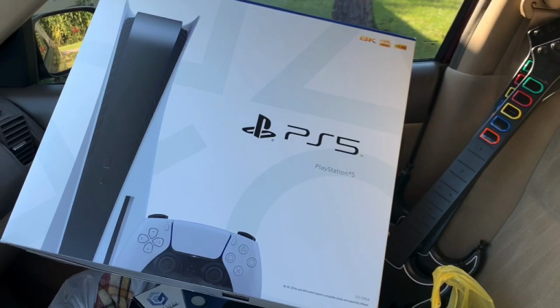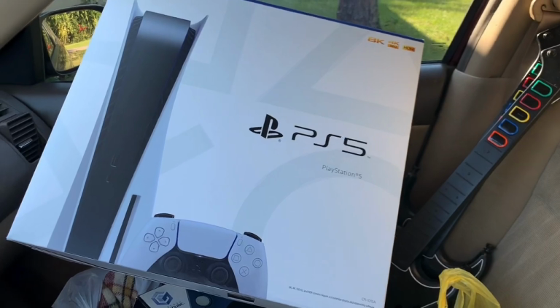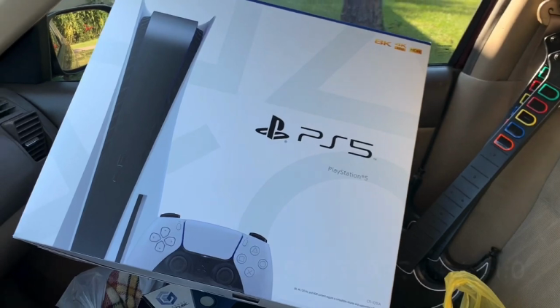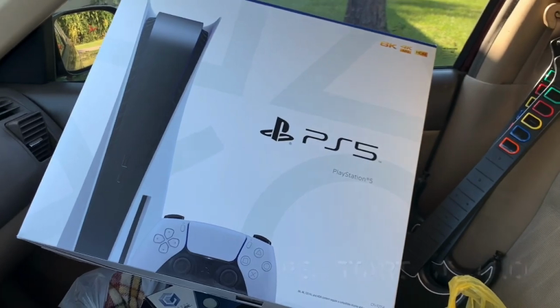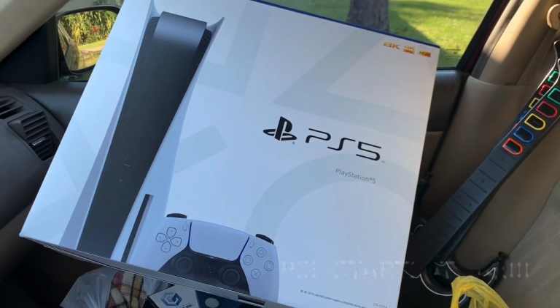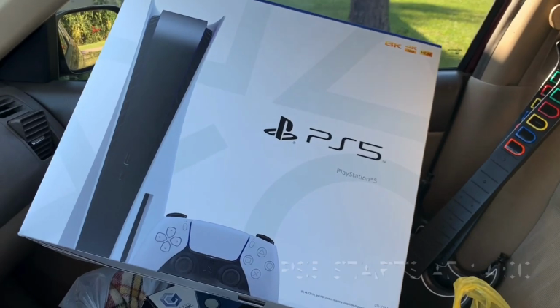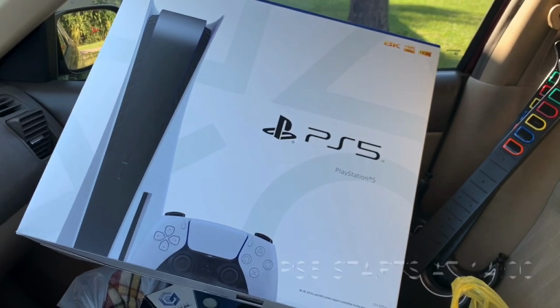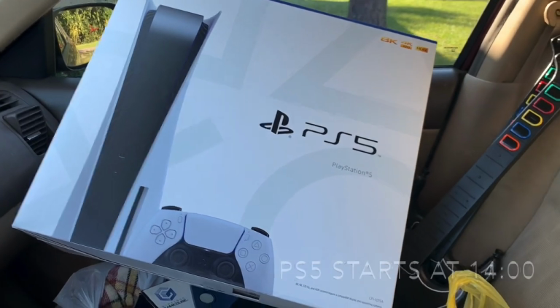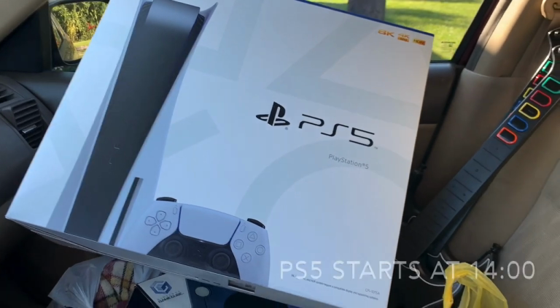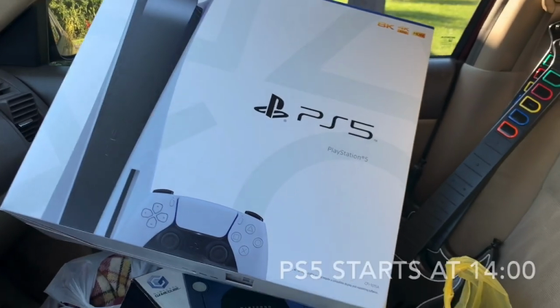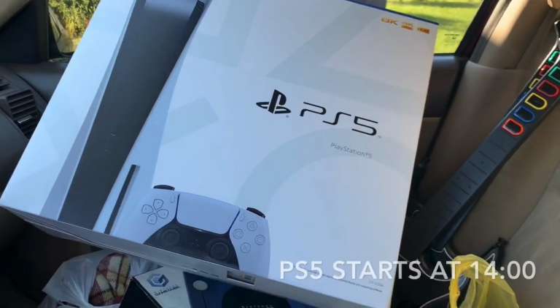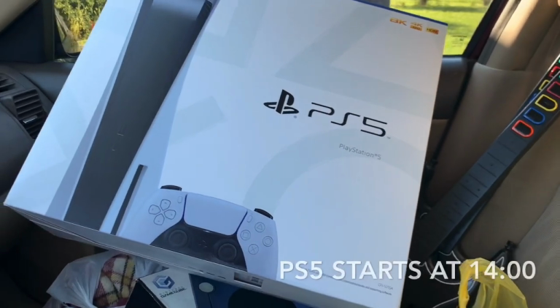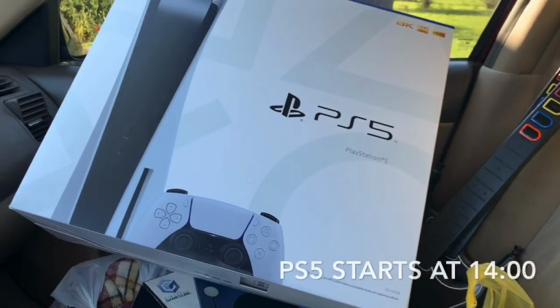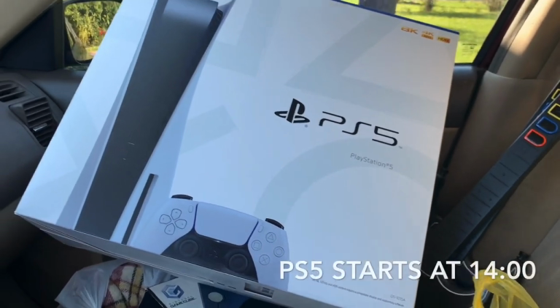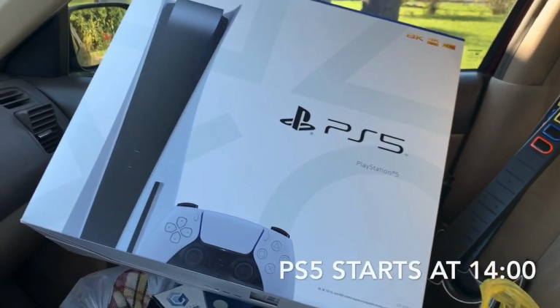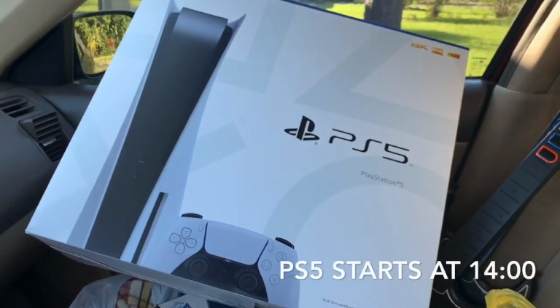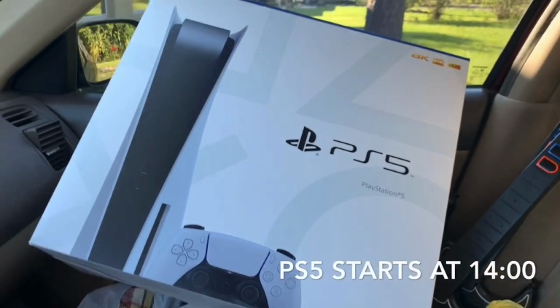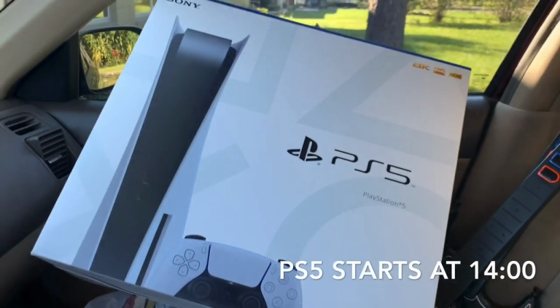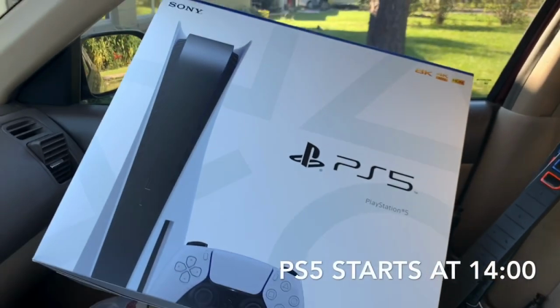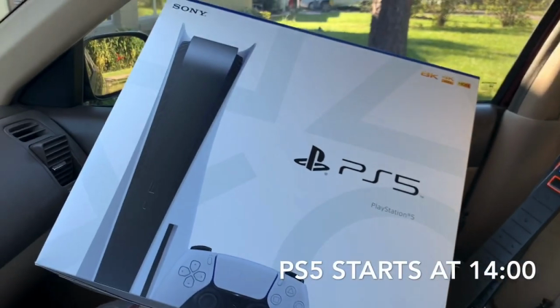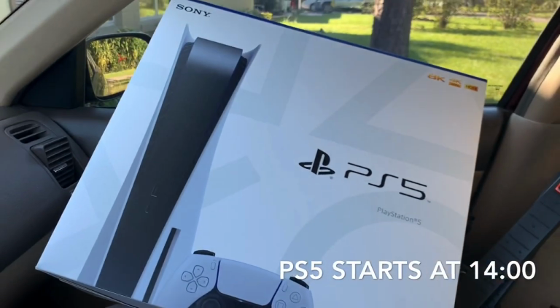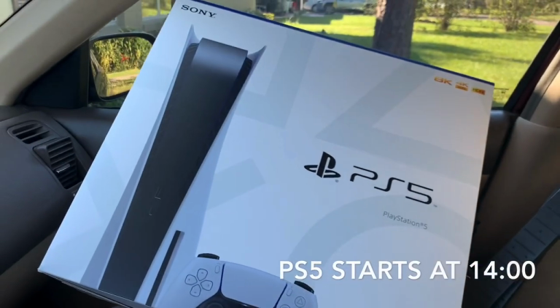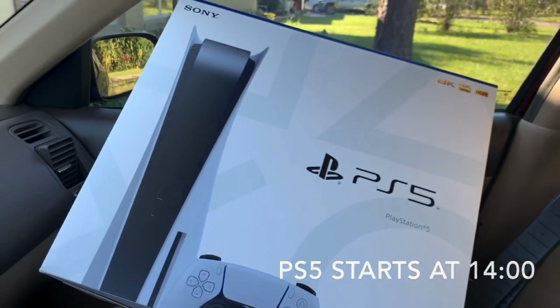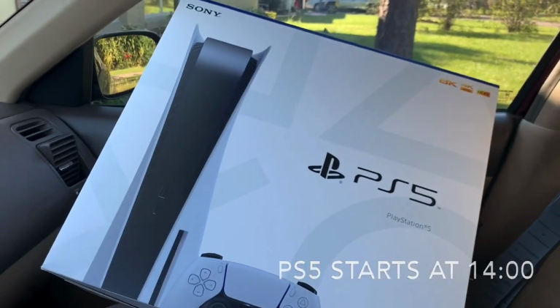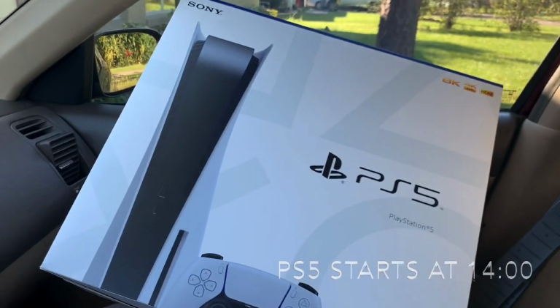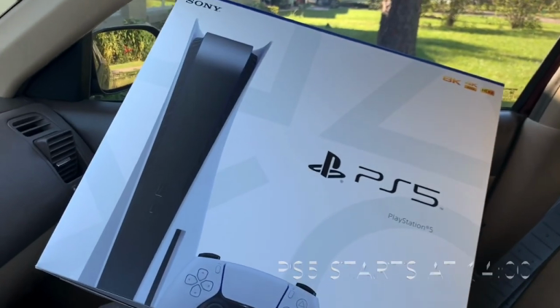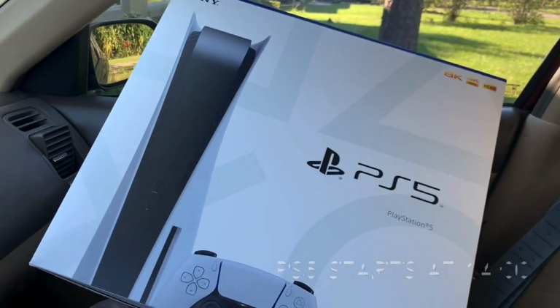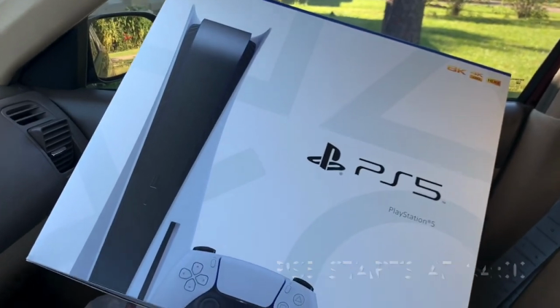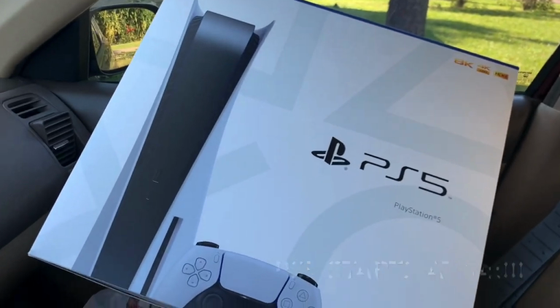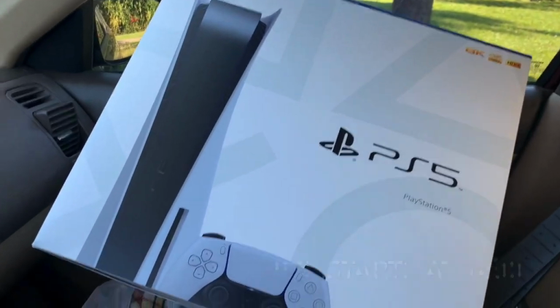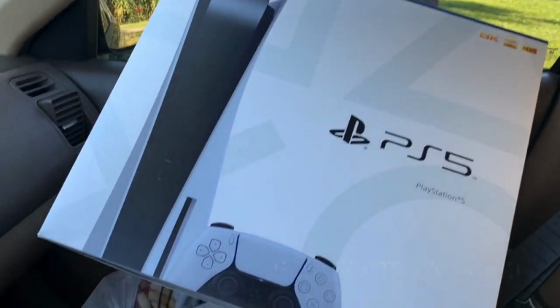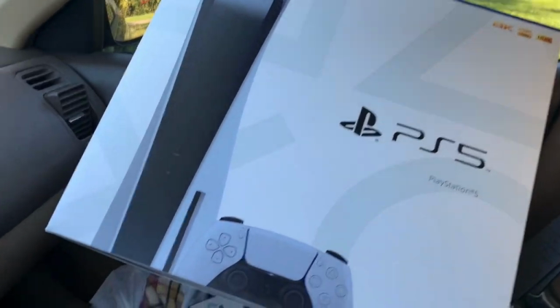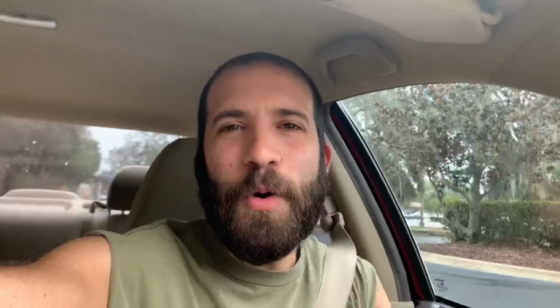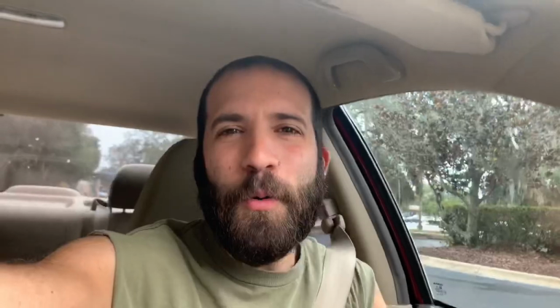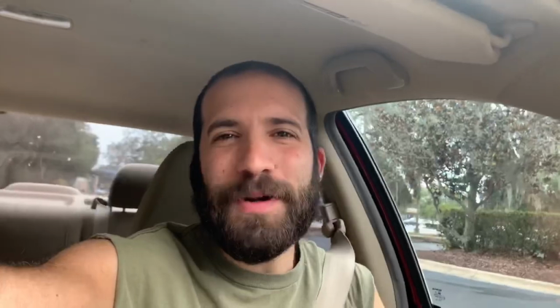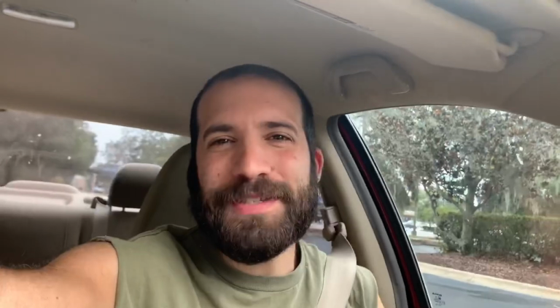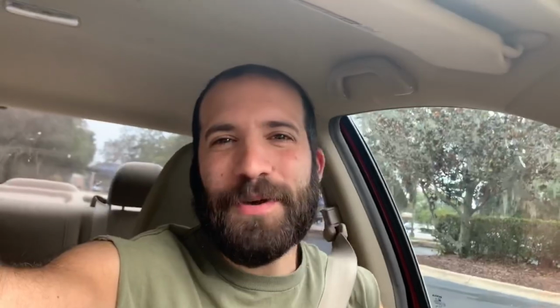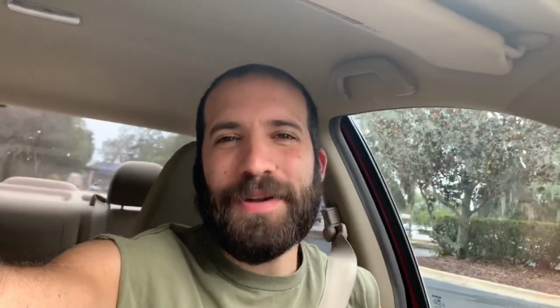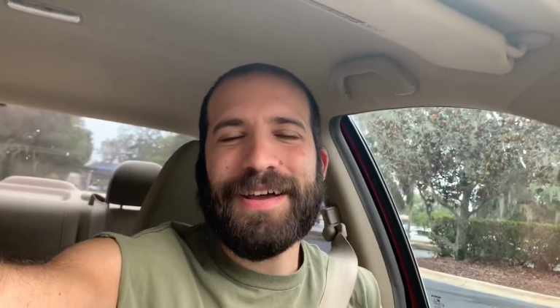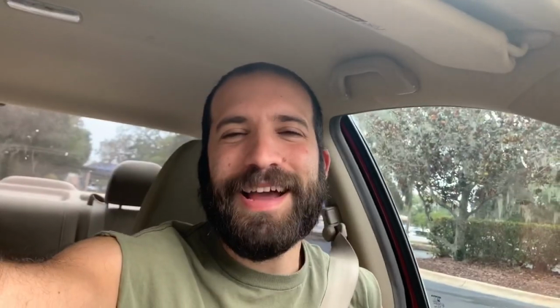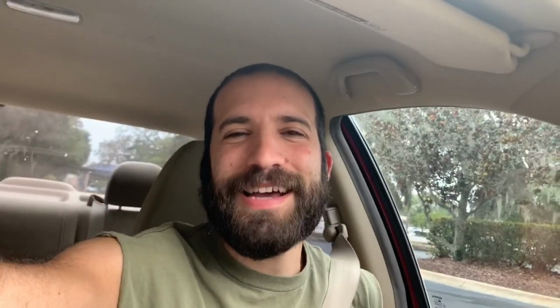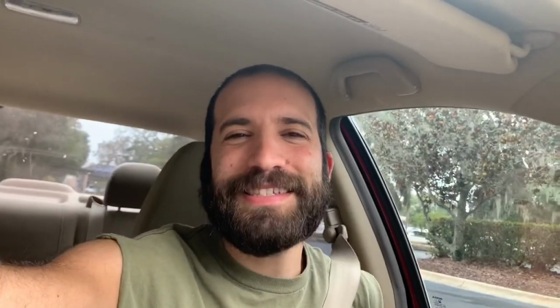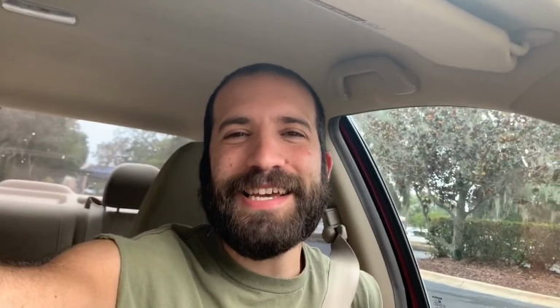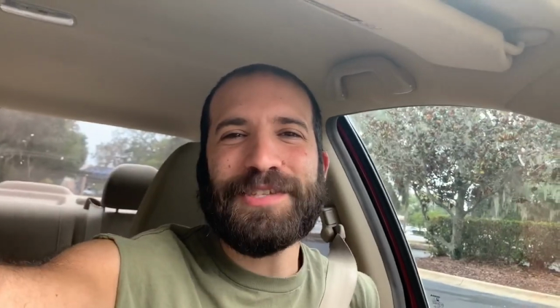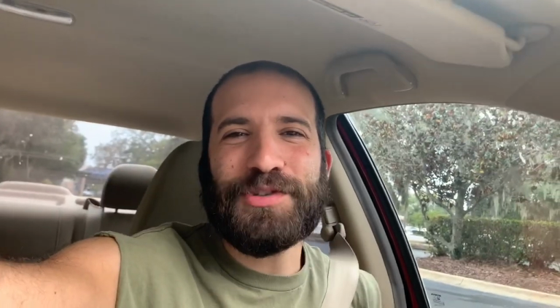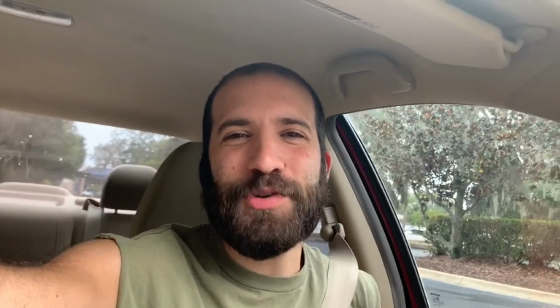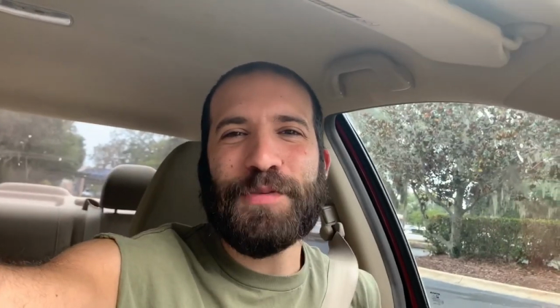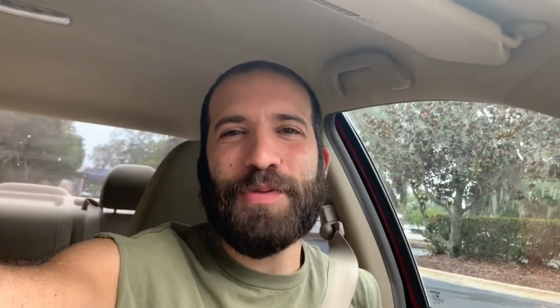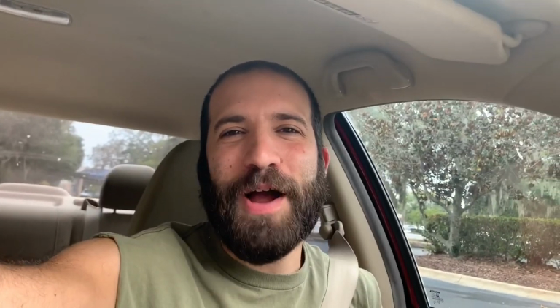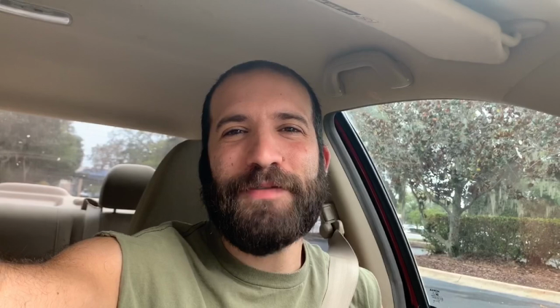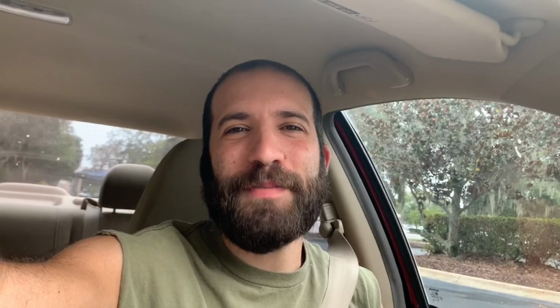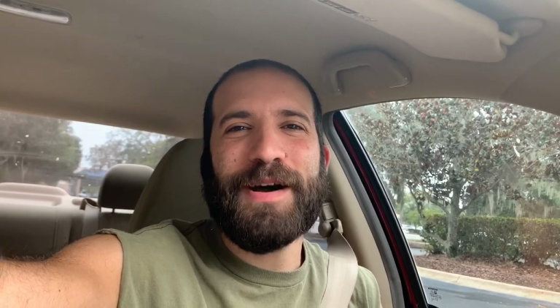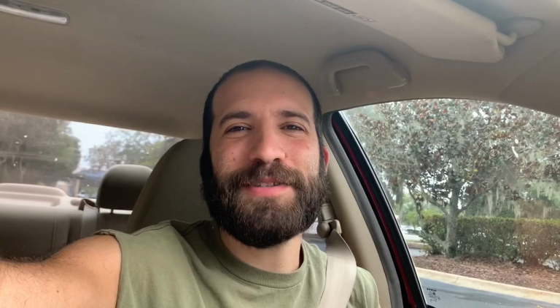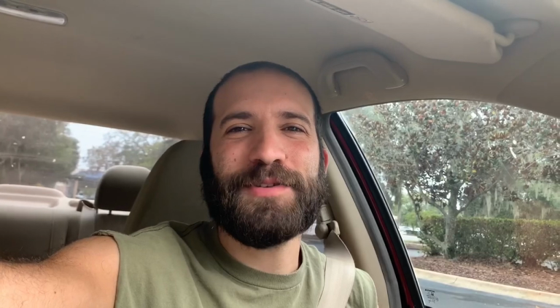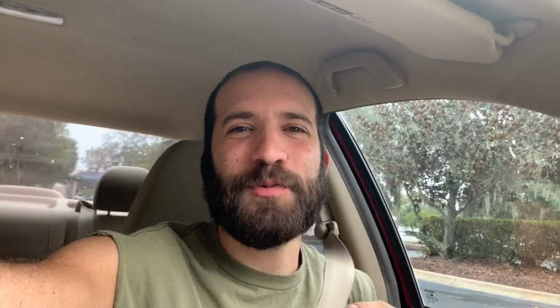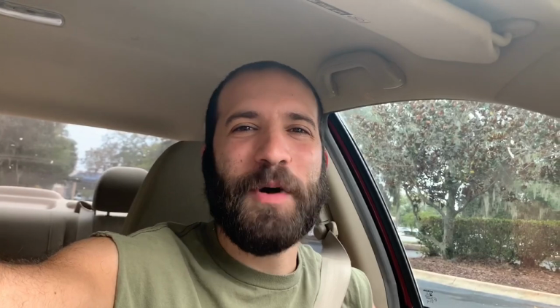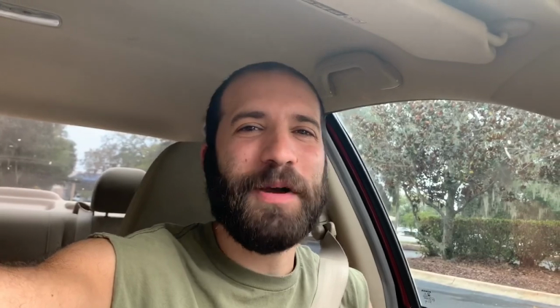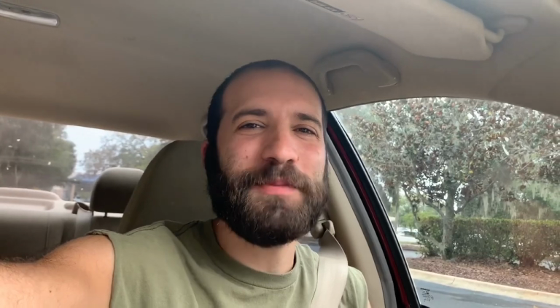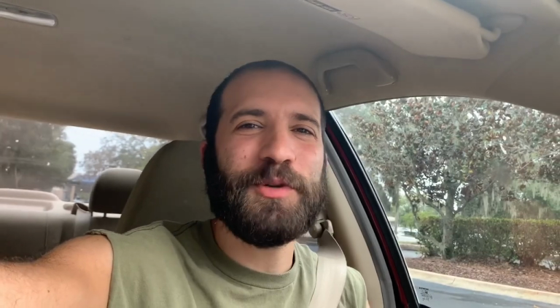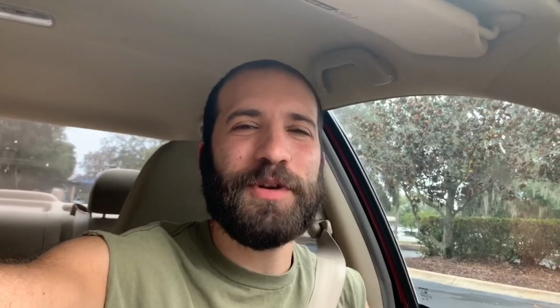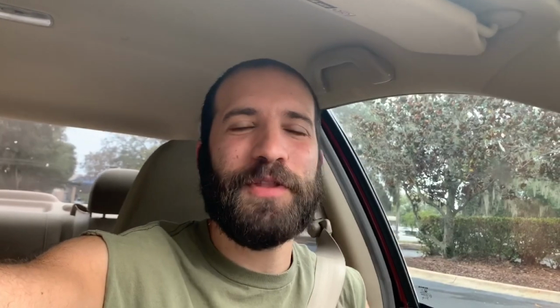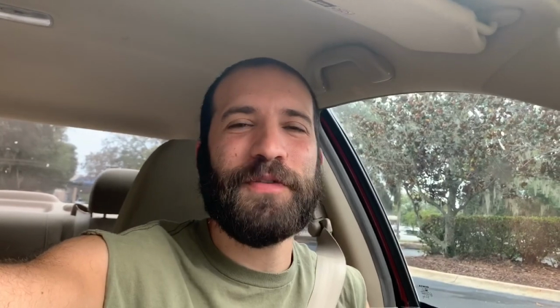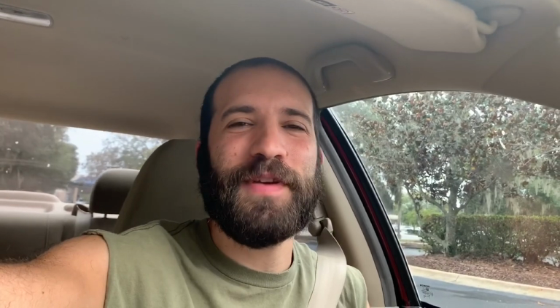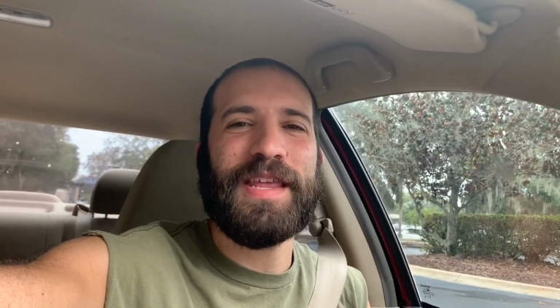Here it is guys, the PlayStation 5. What's going on guys? It's Drew with Profit Monsters. Welcome to another video.